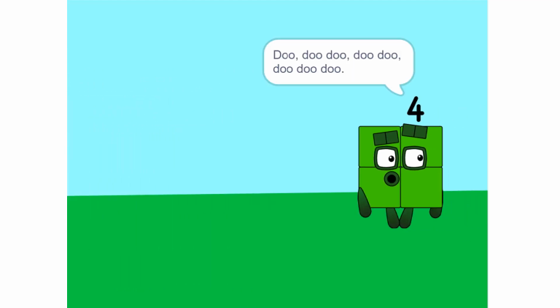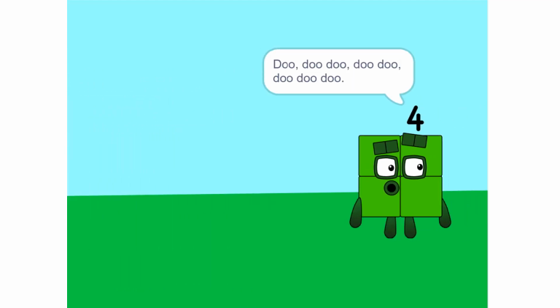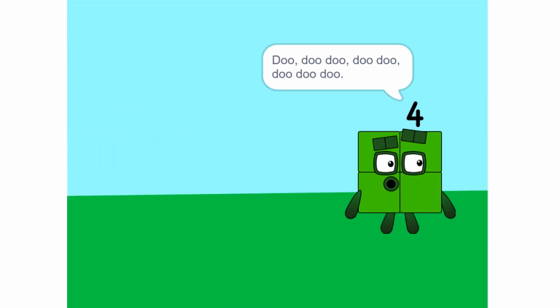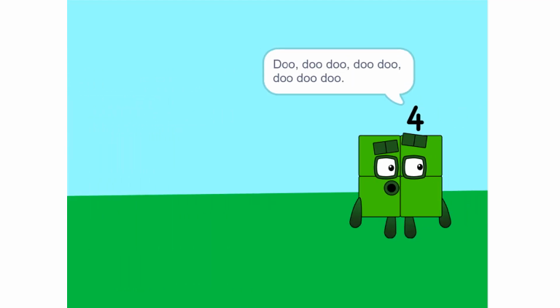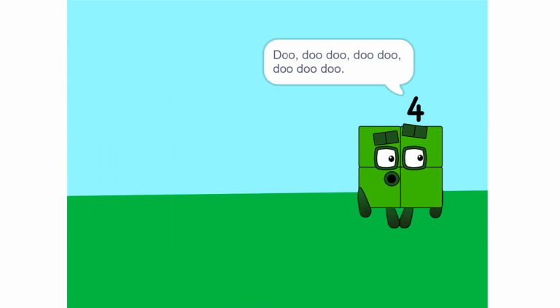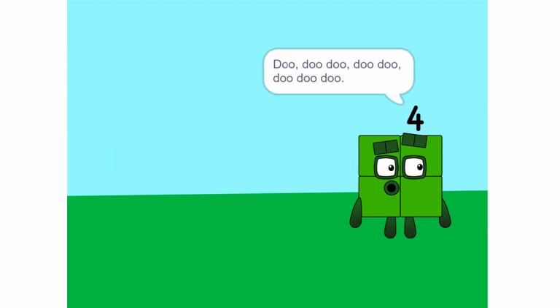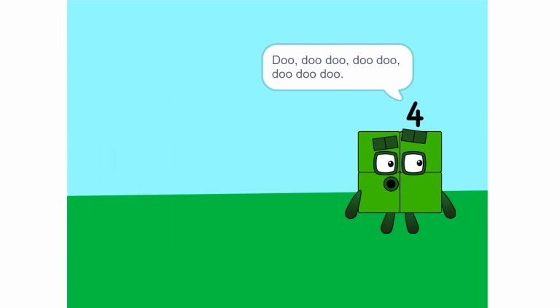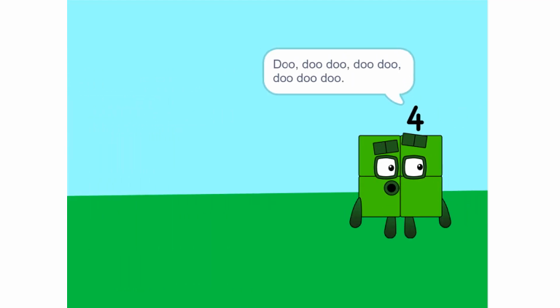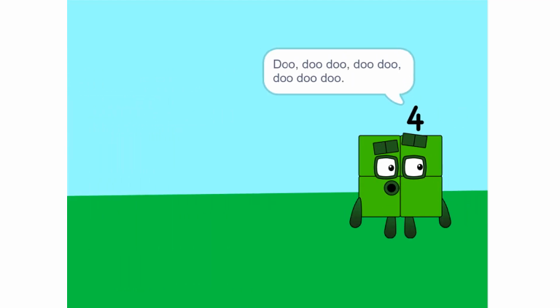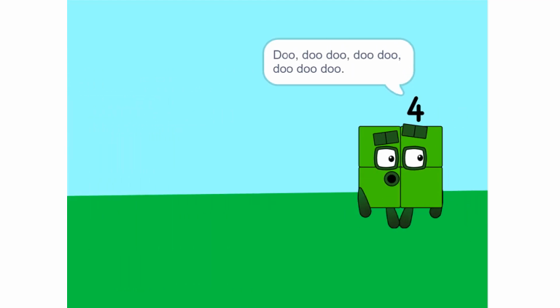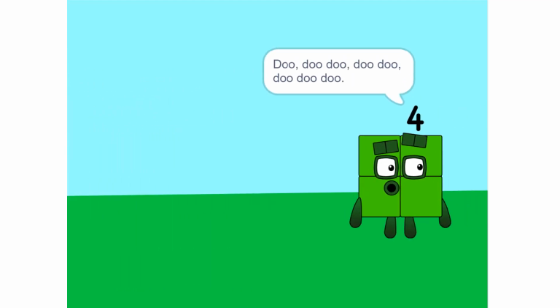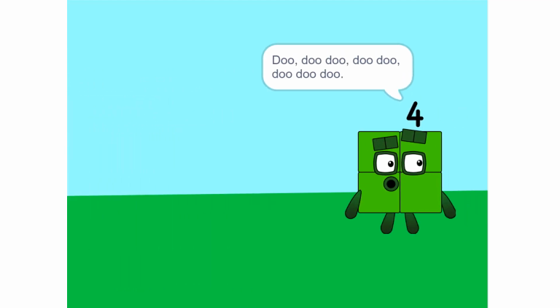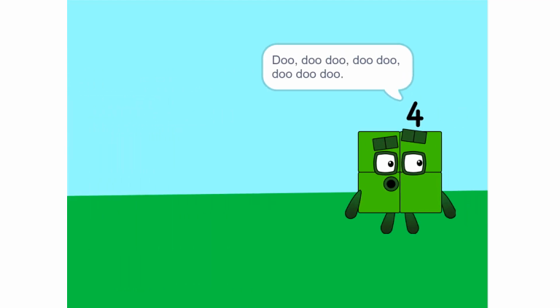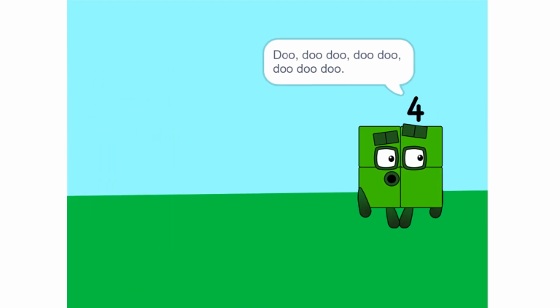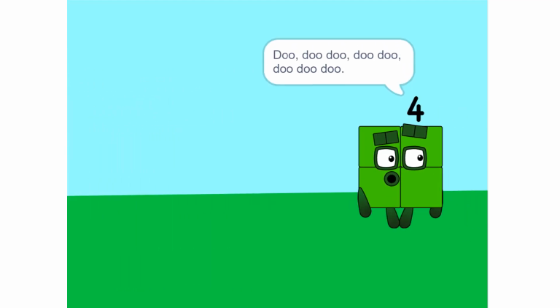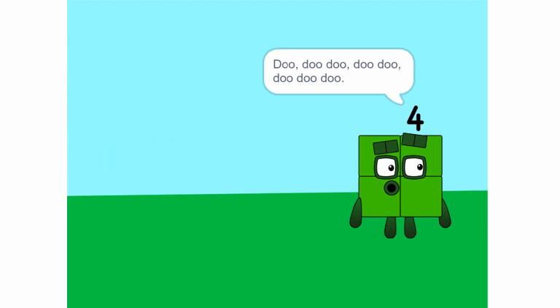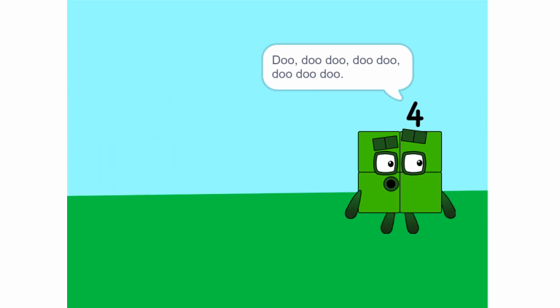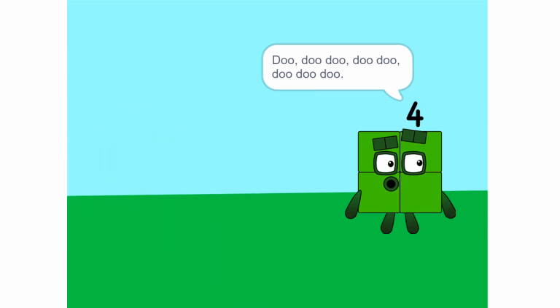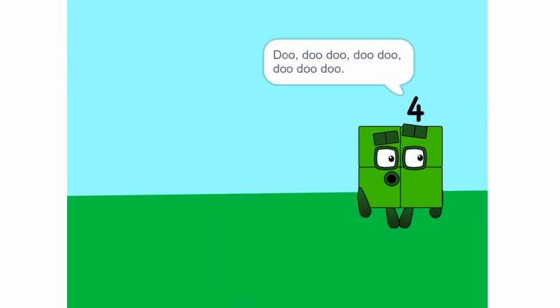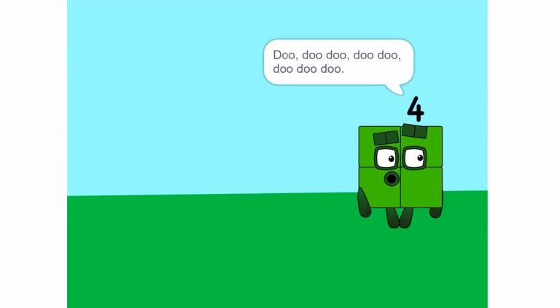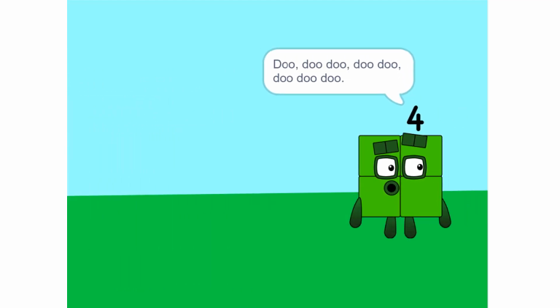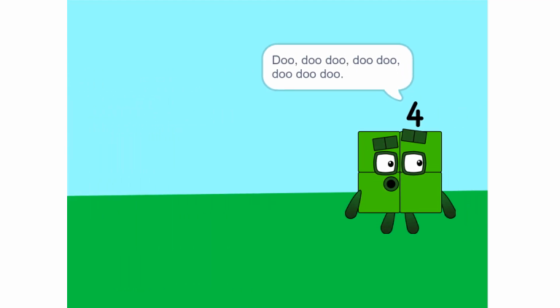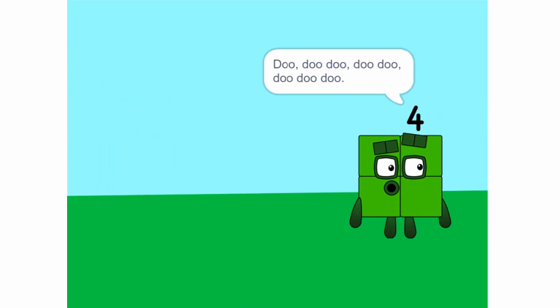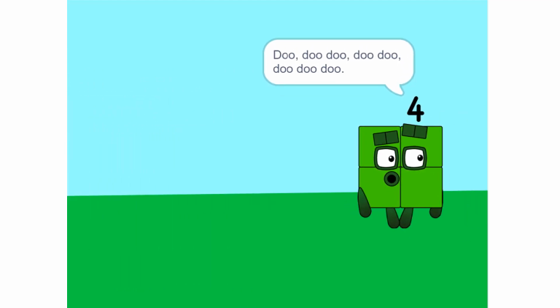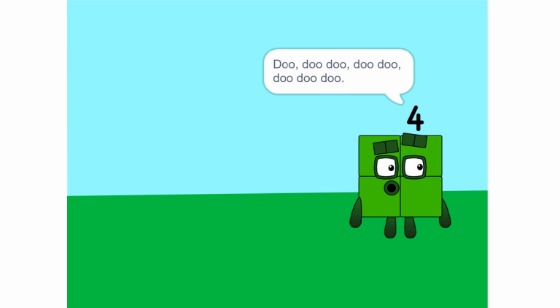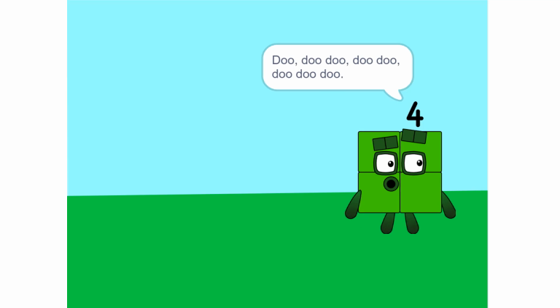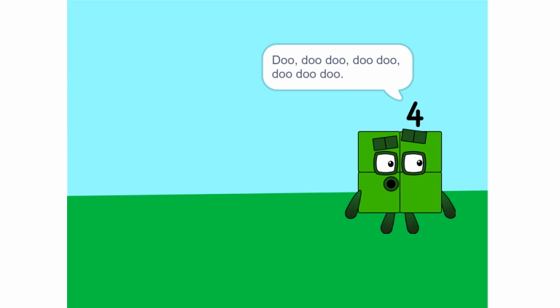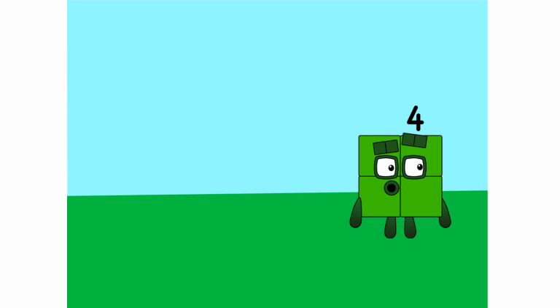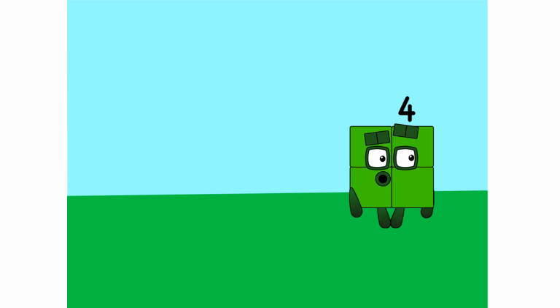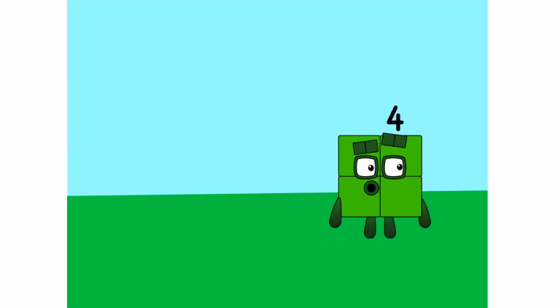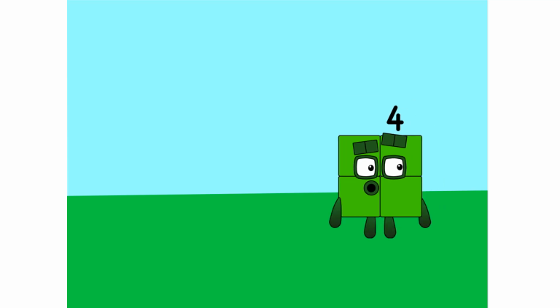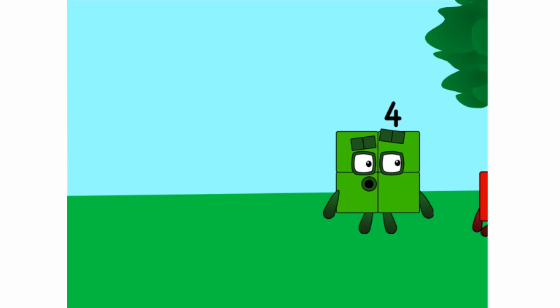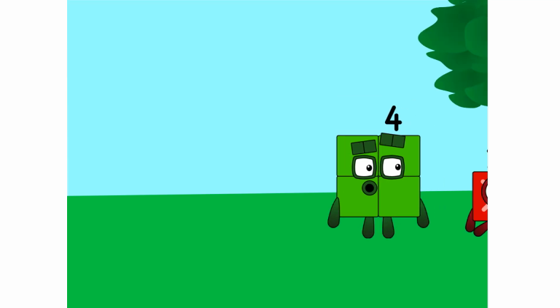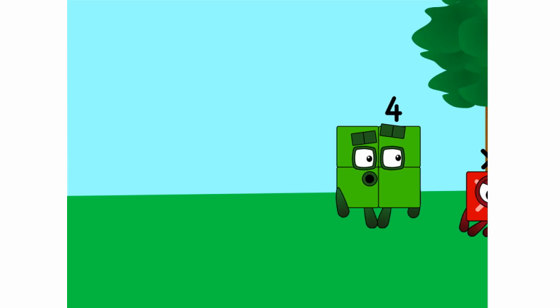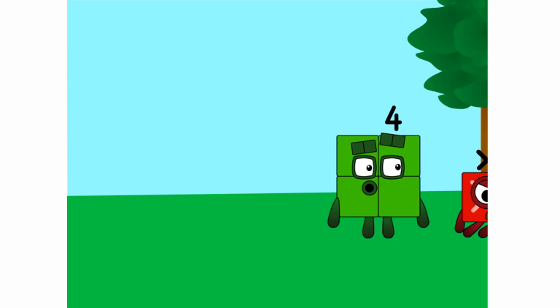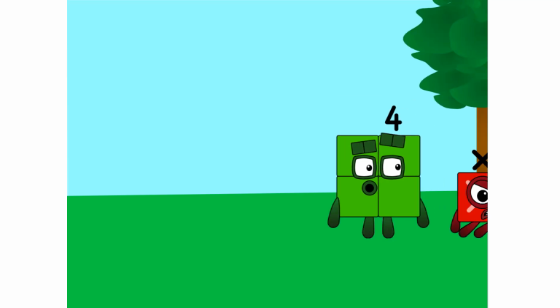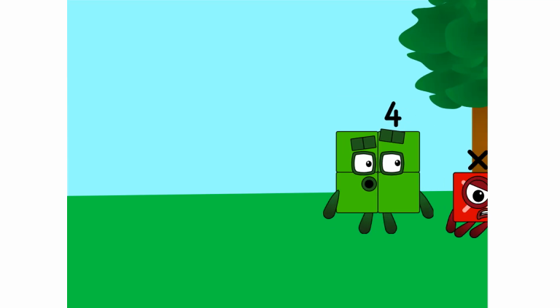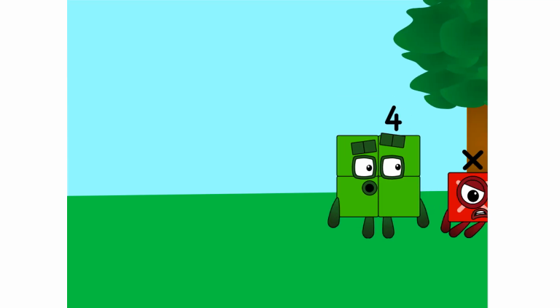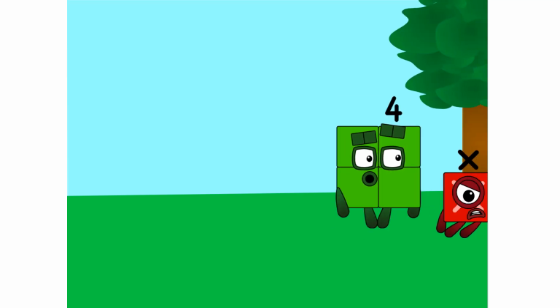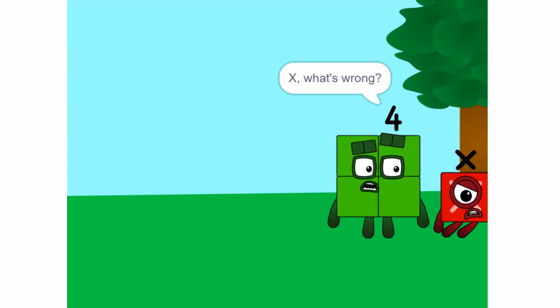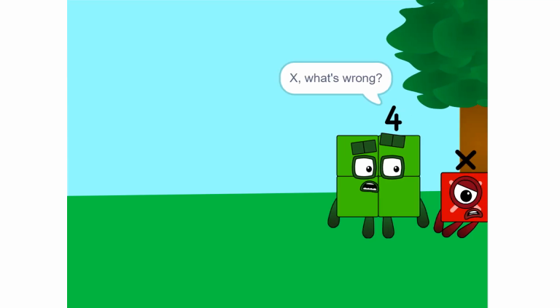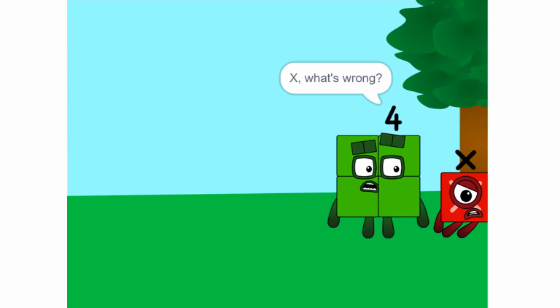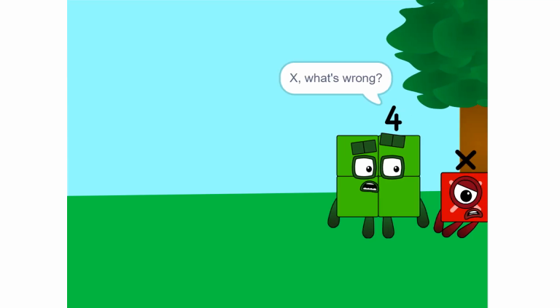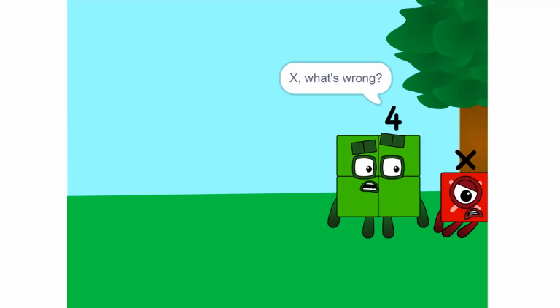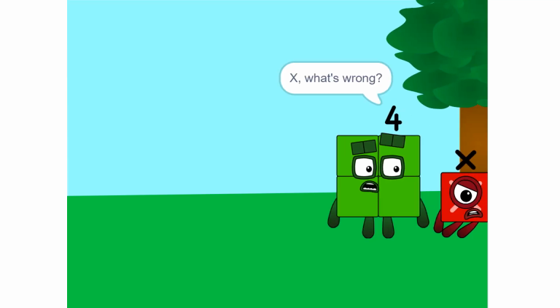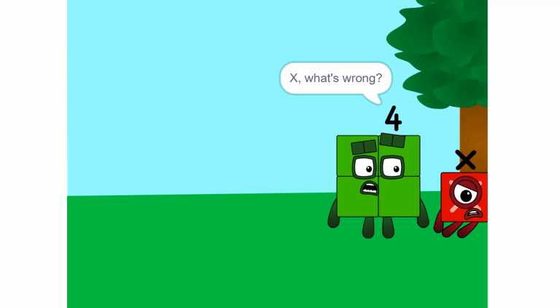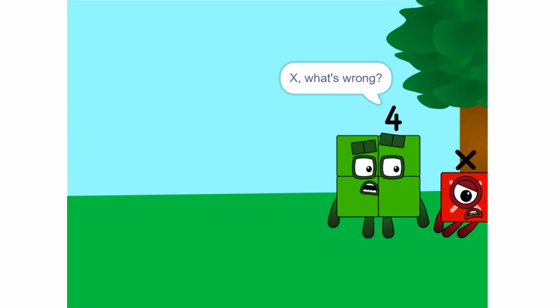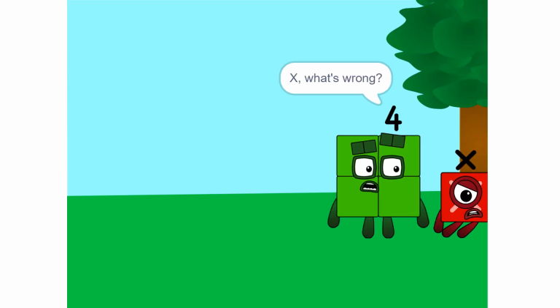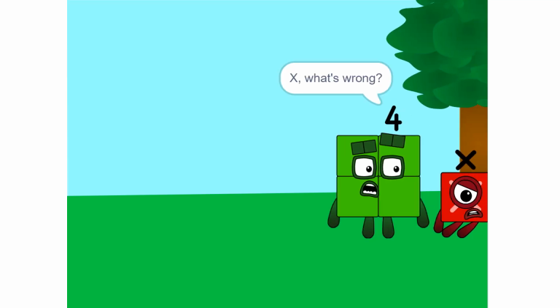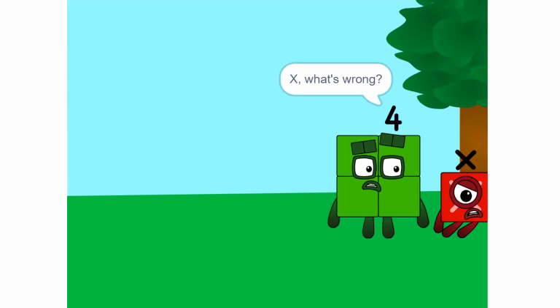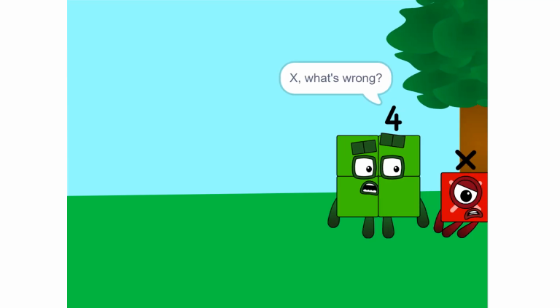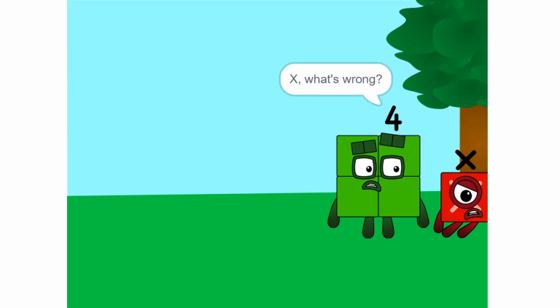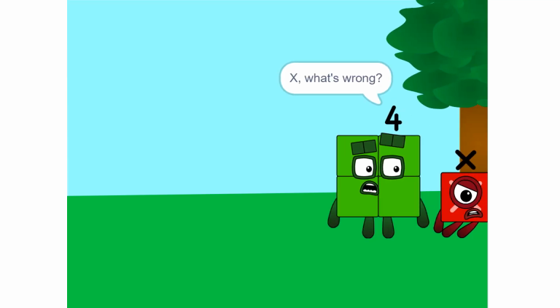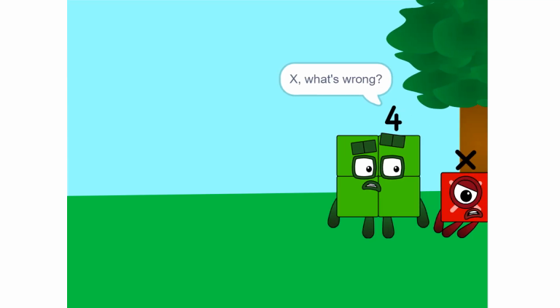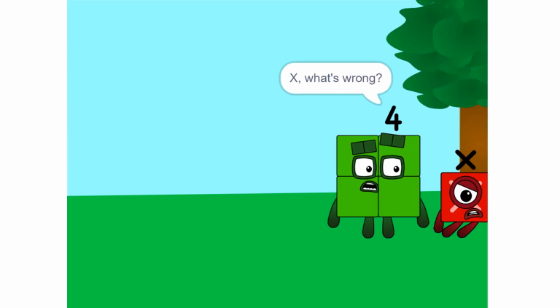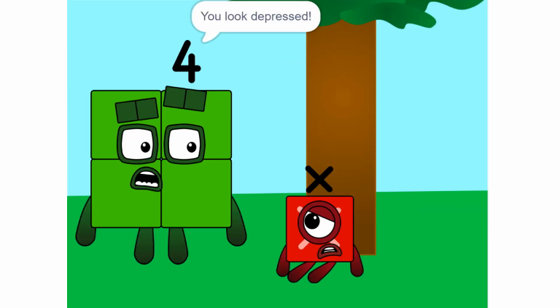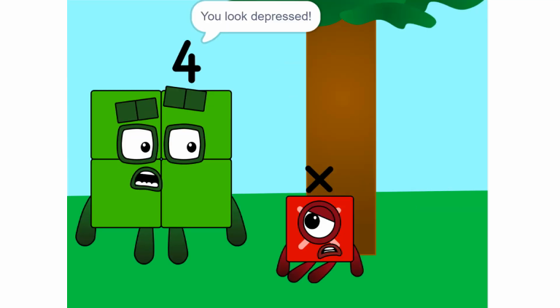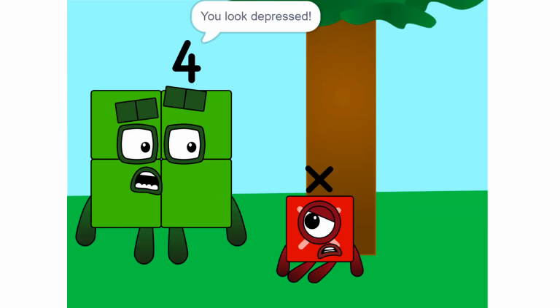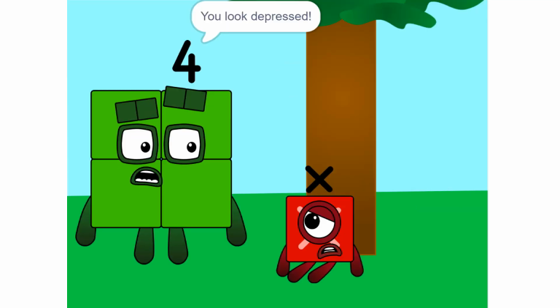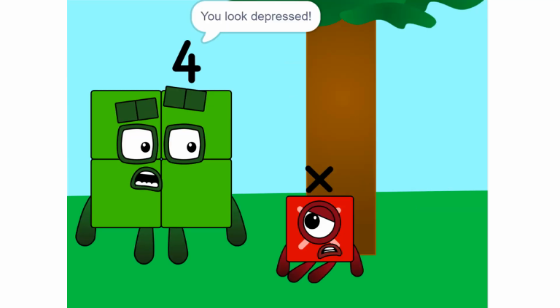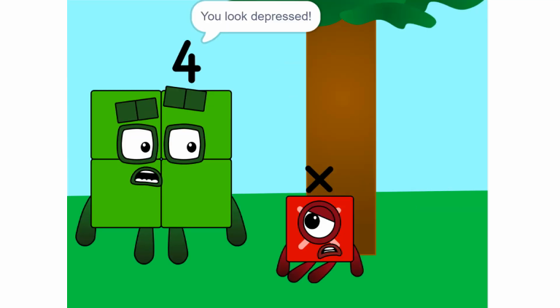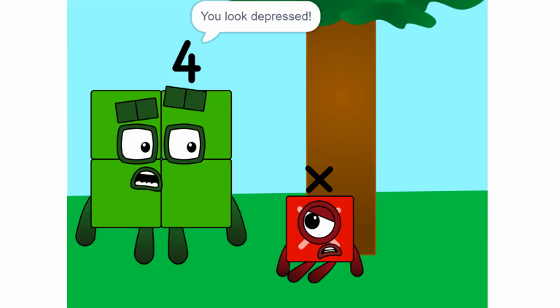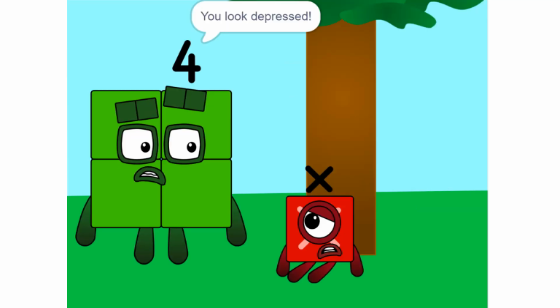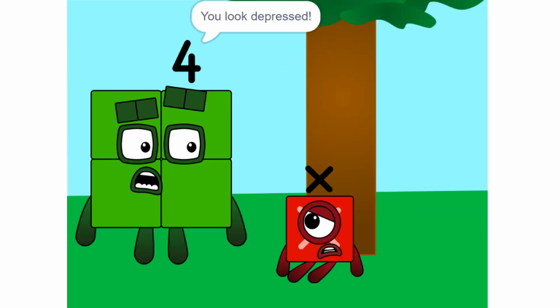Do, do, do, do, do, do, do, do... X, what's wrong? You look depressed.